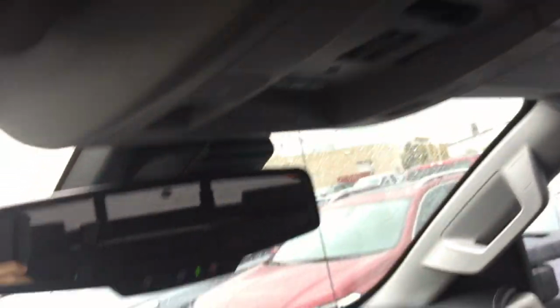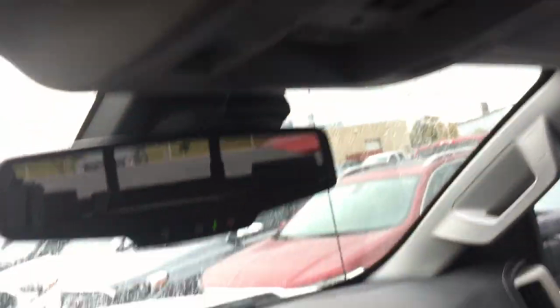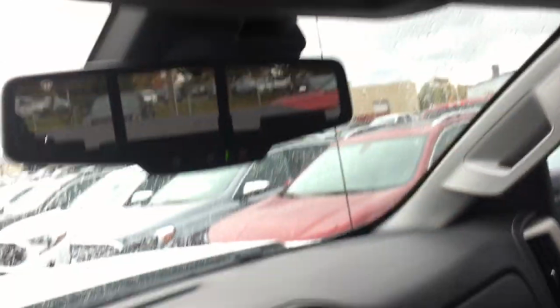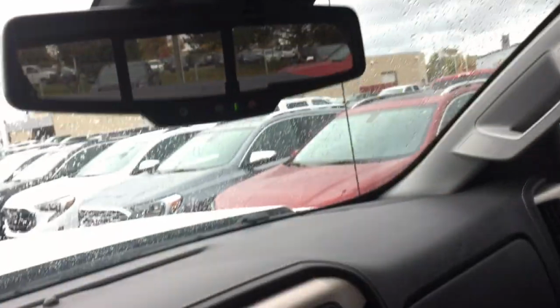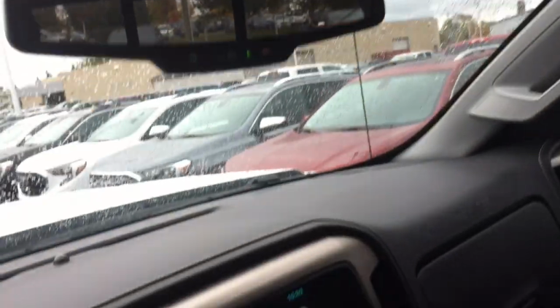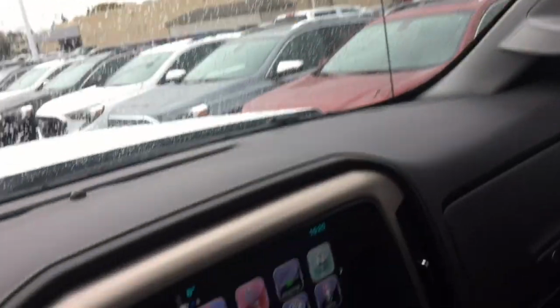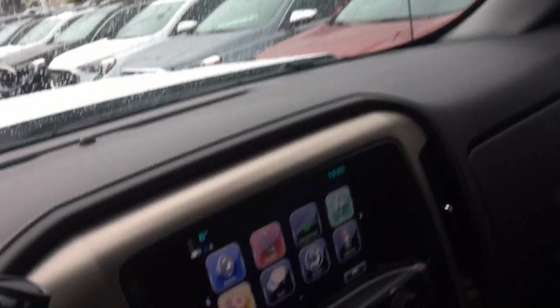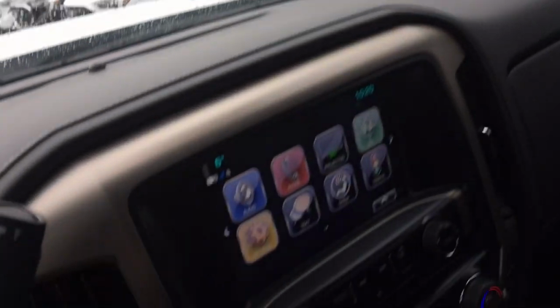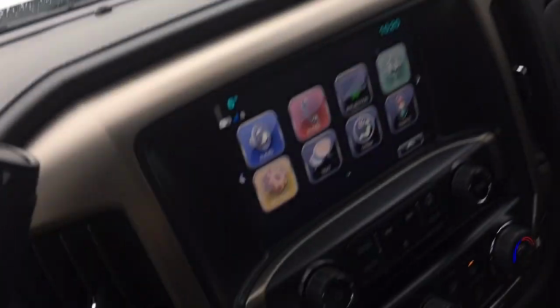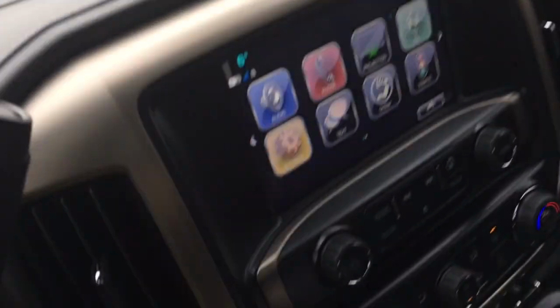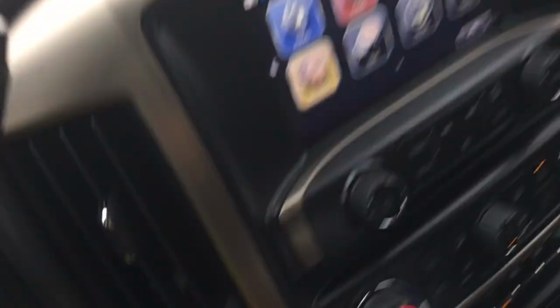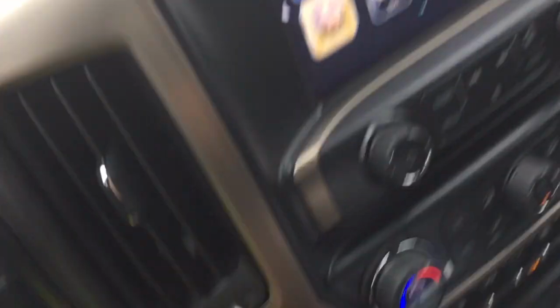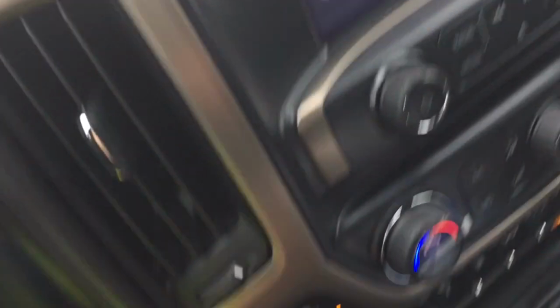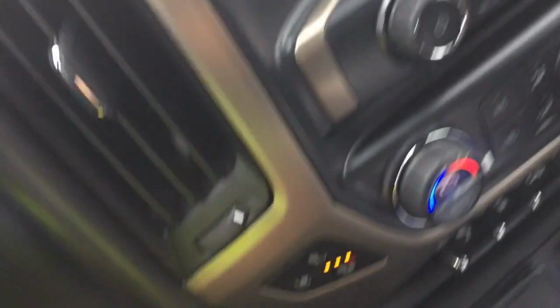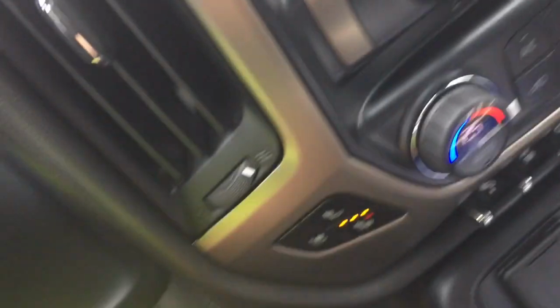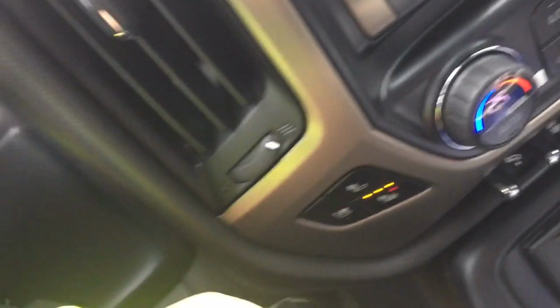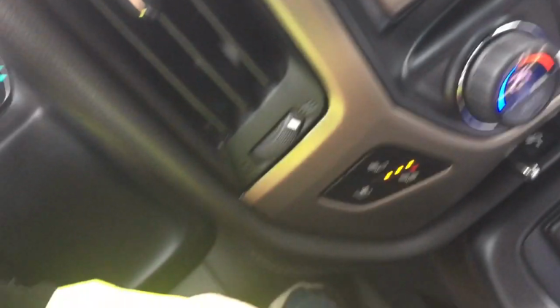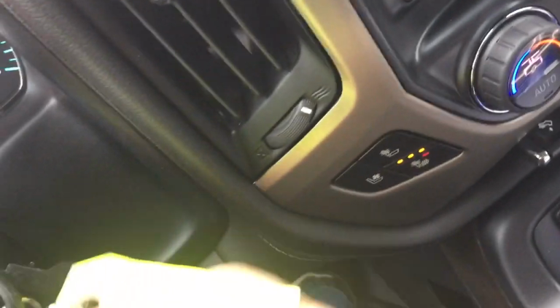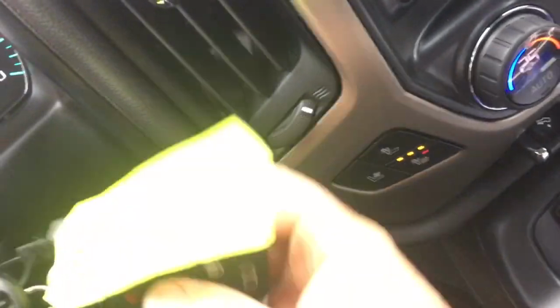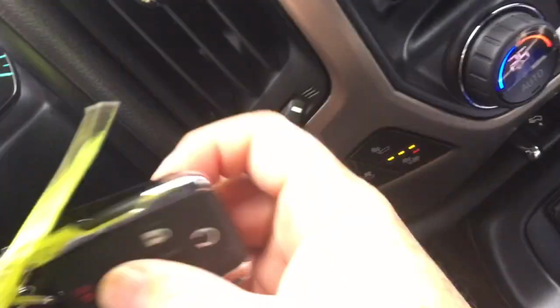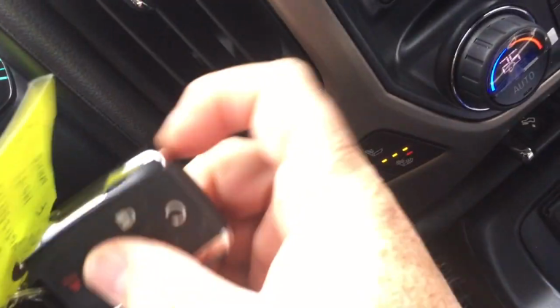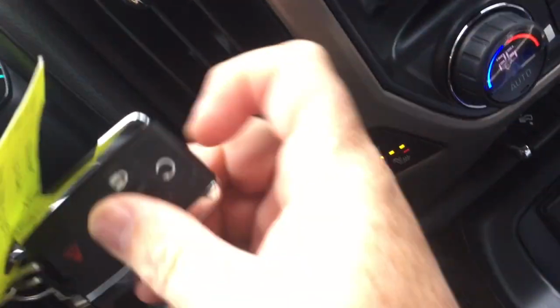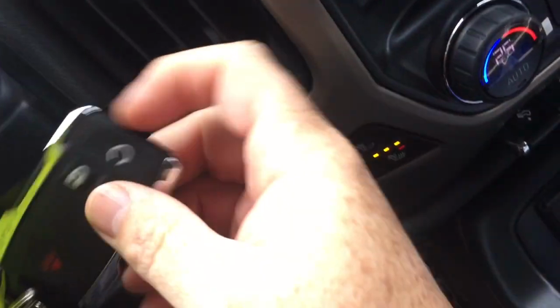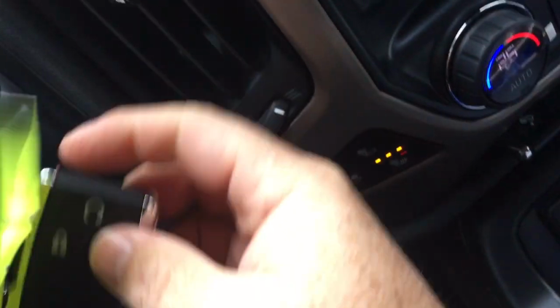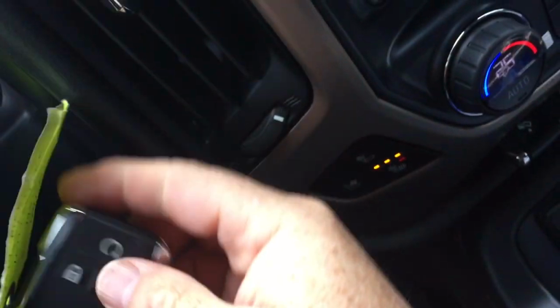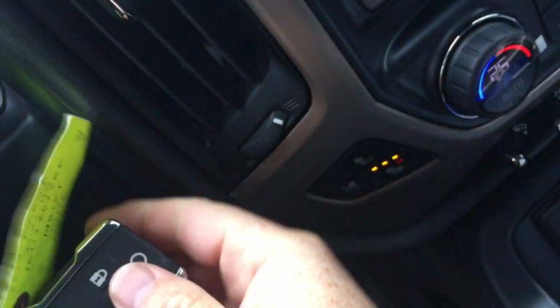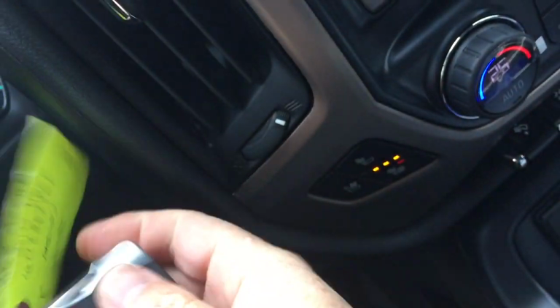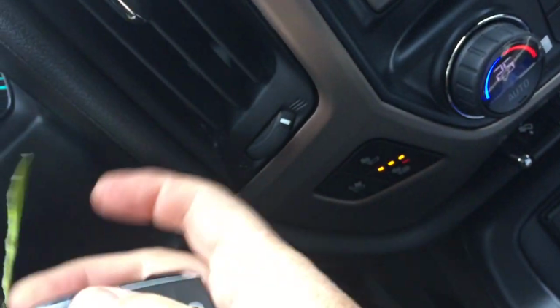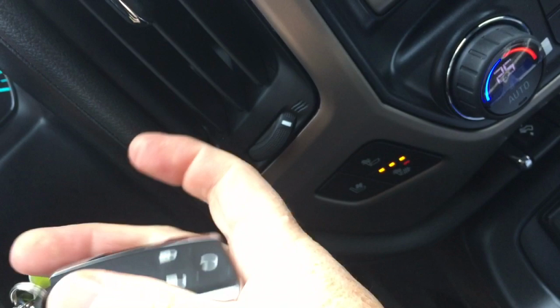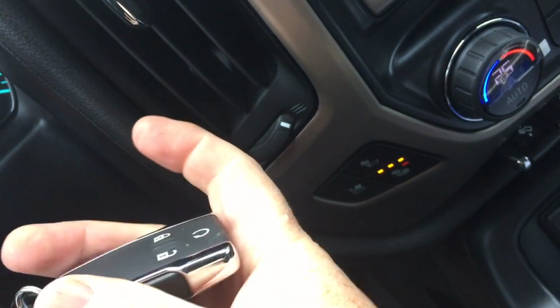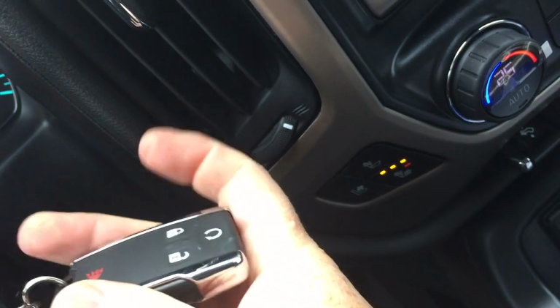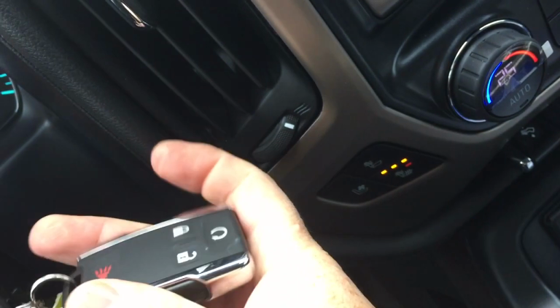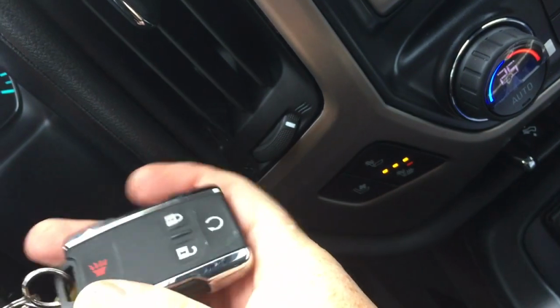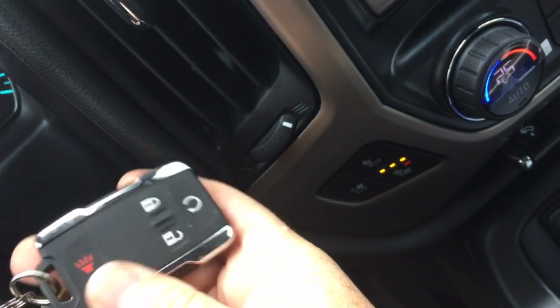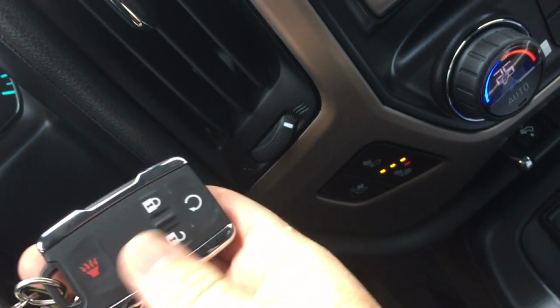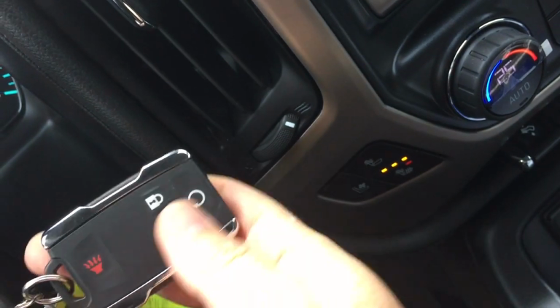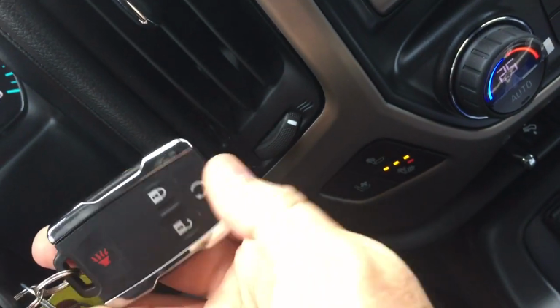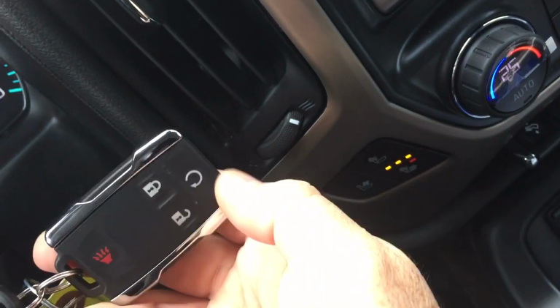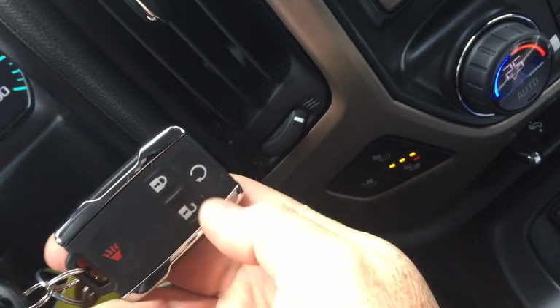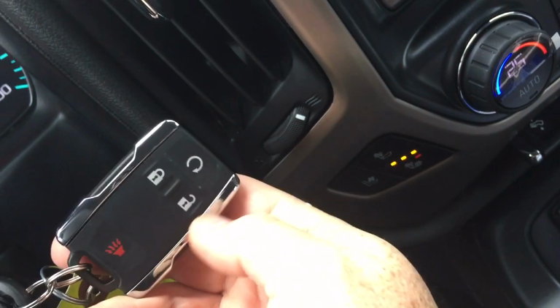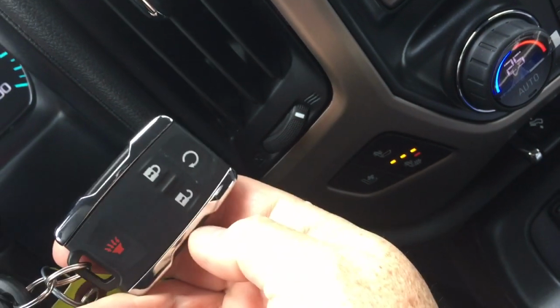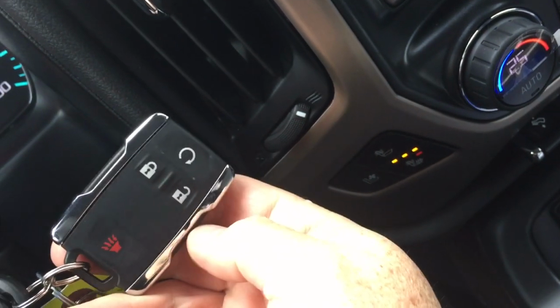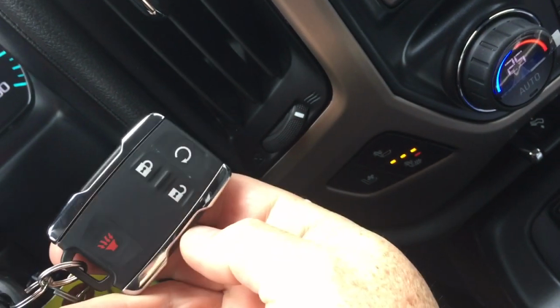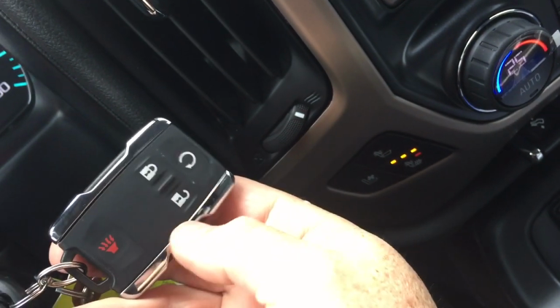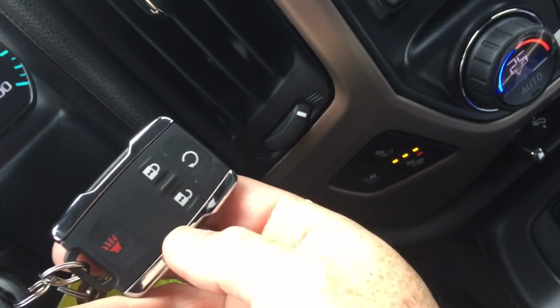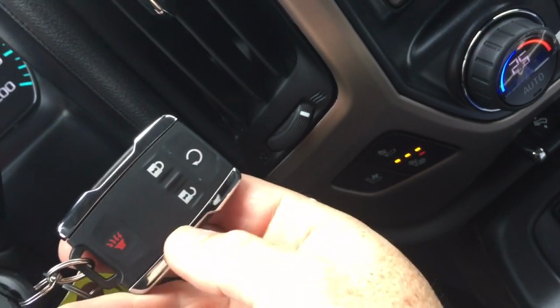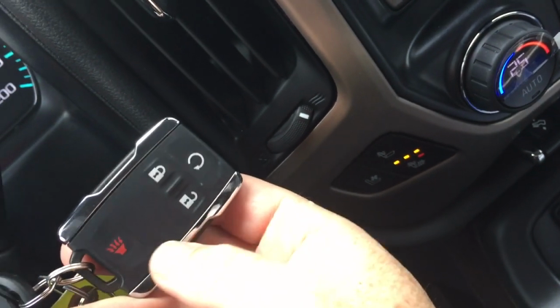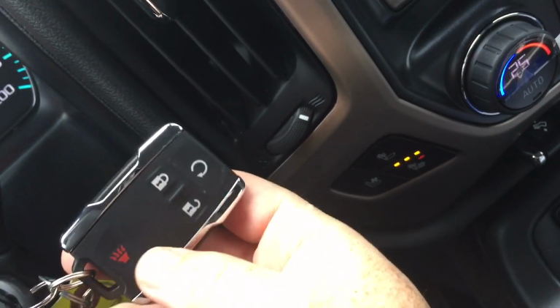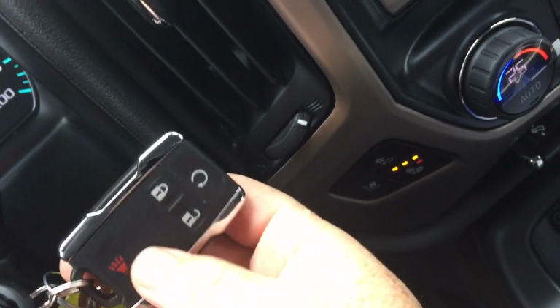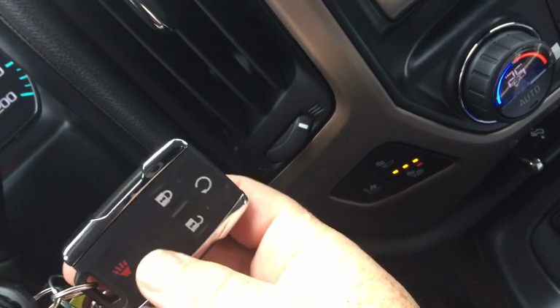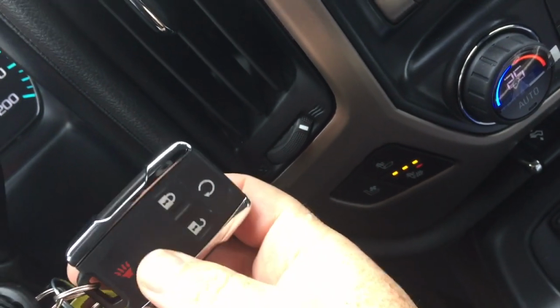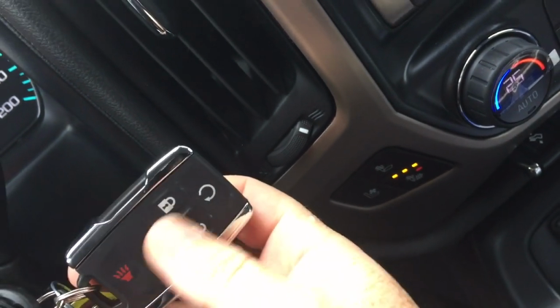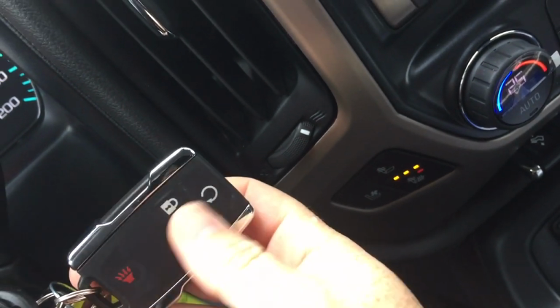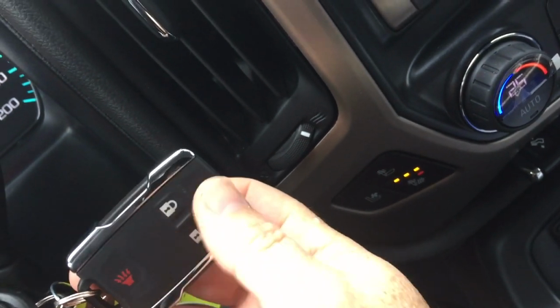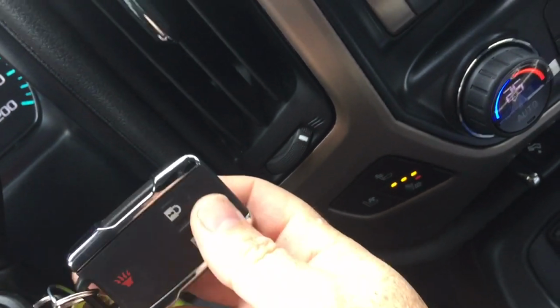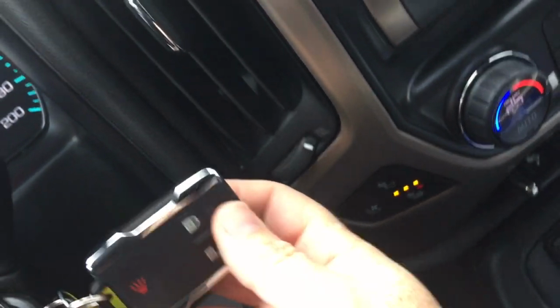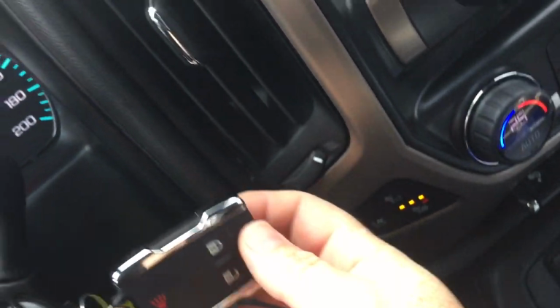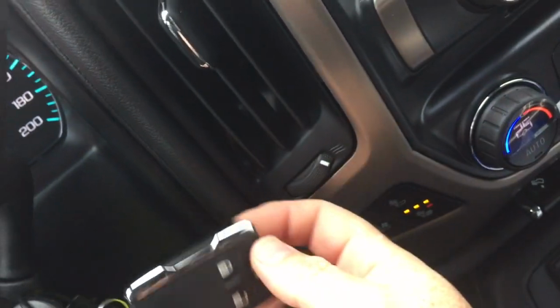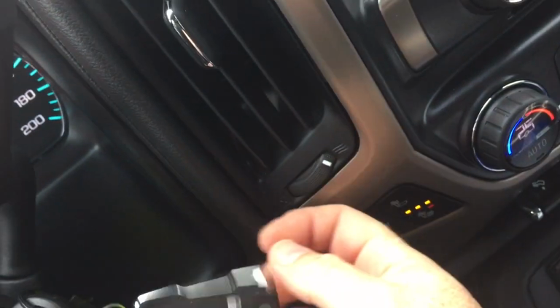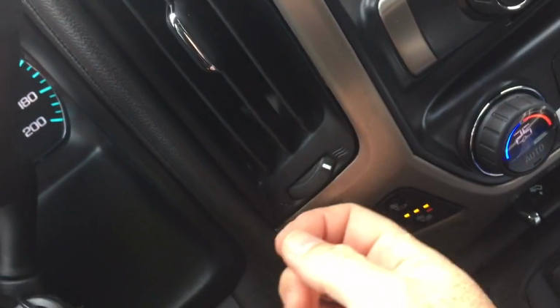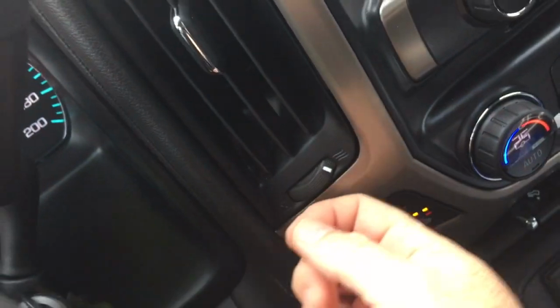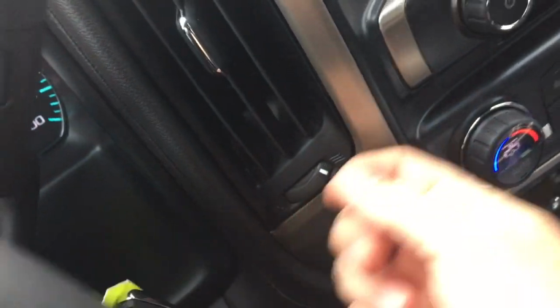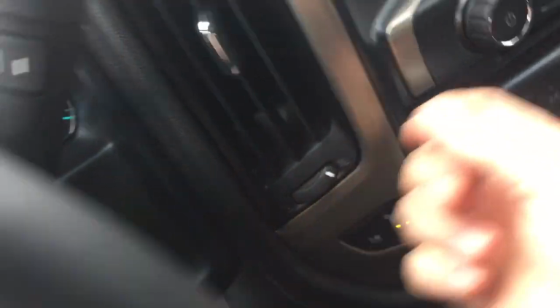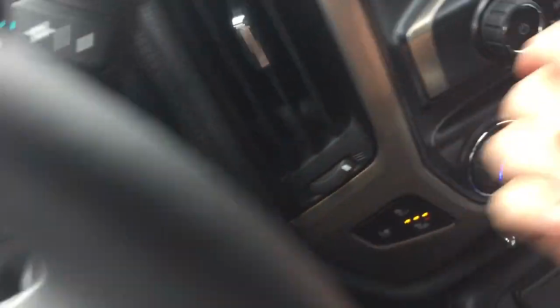Let's take a quick look at the key fob. You have remote start and you'll also have the alarm function.